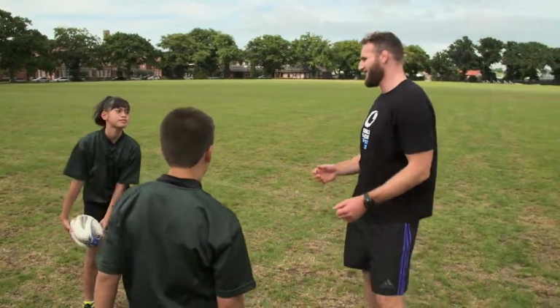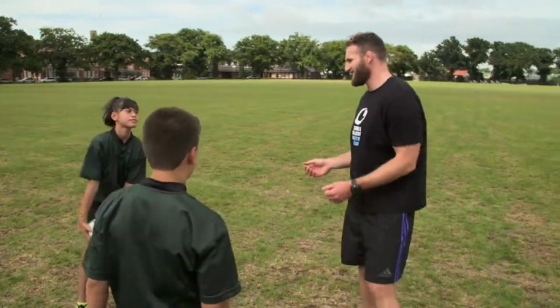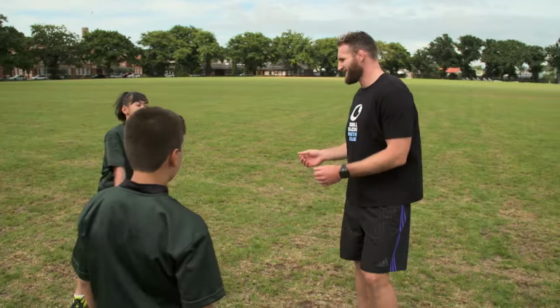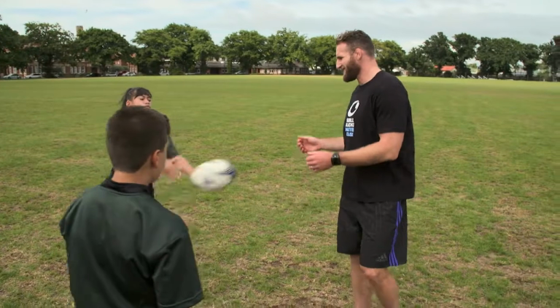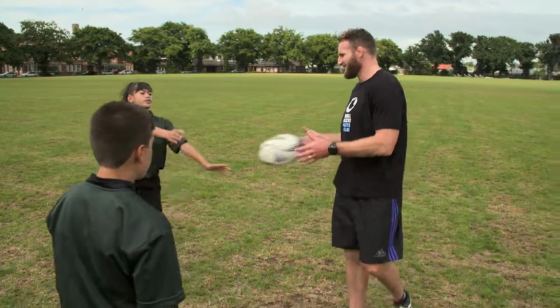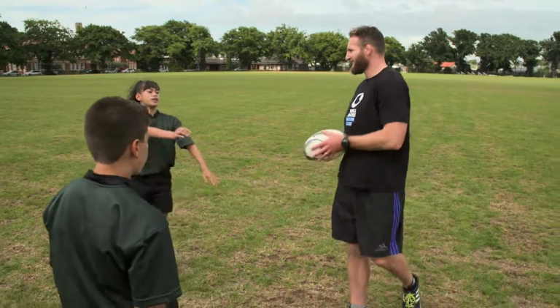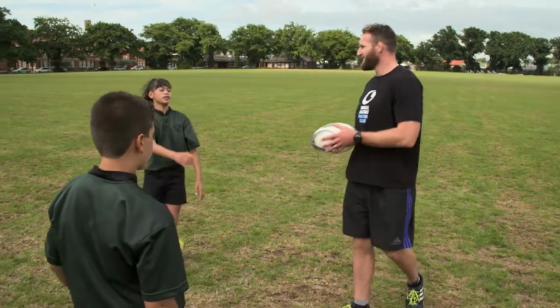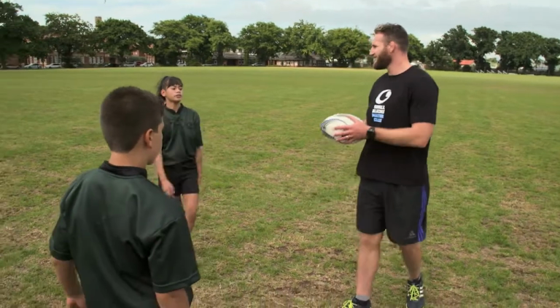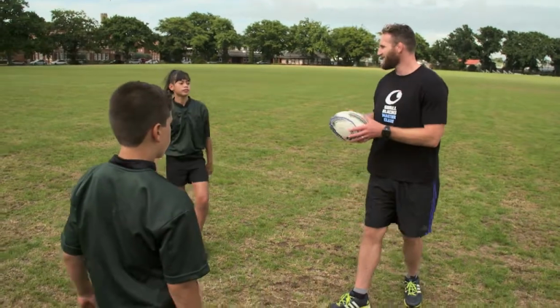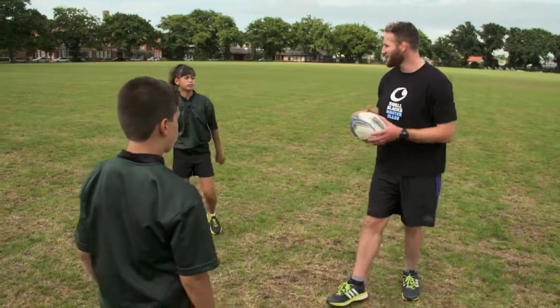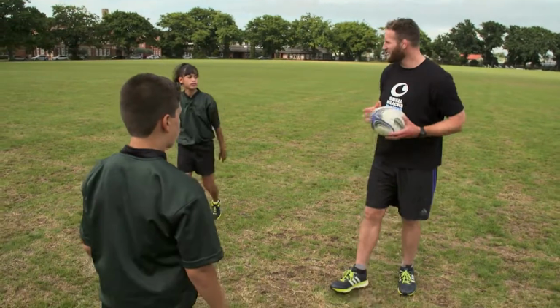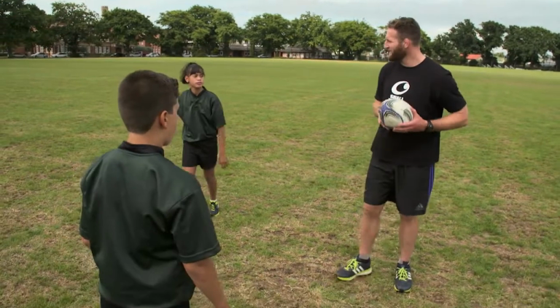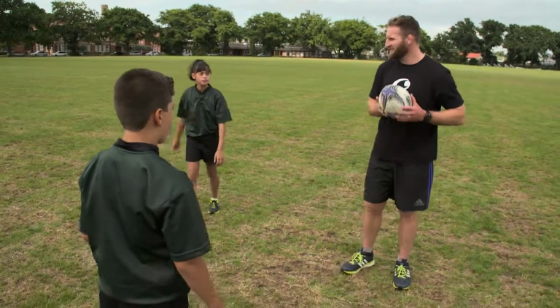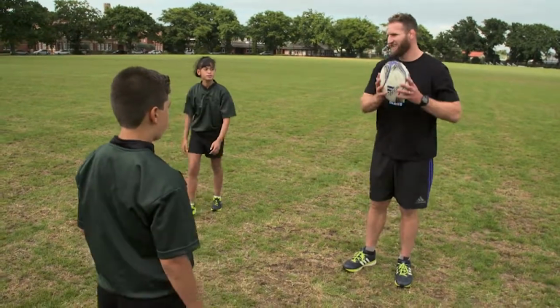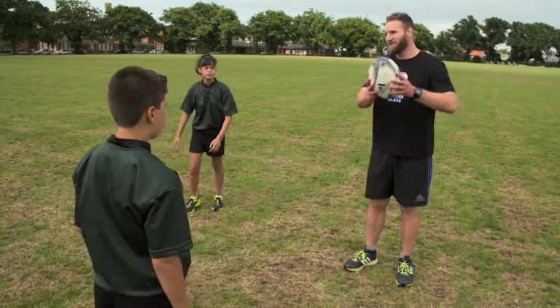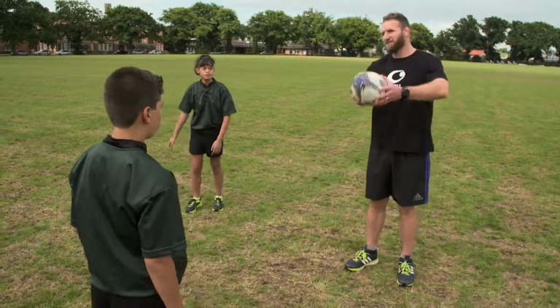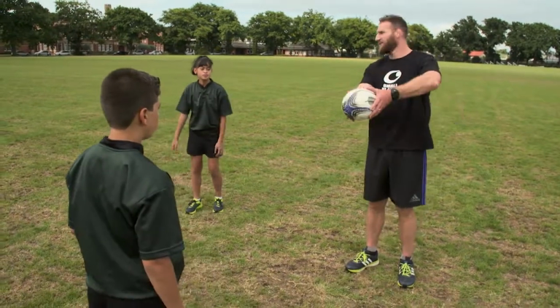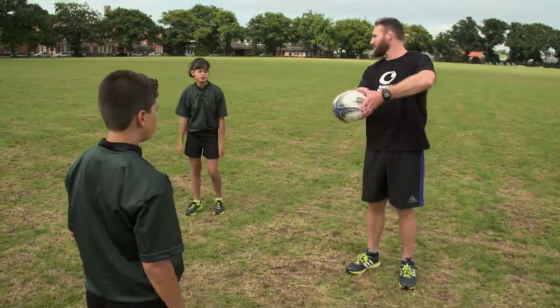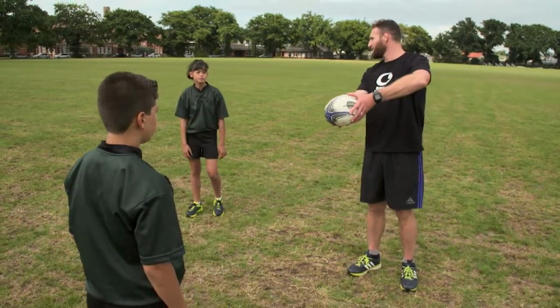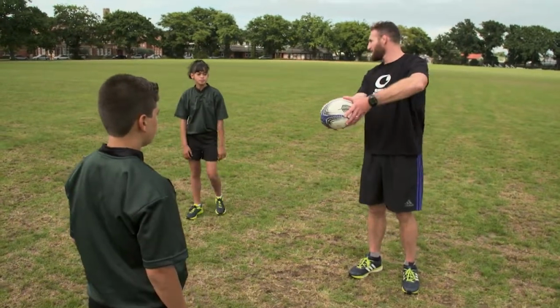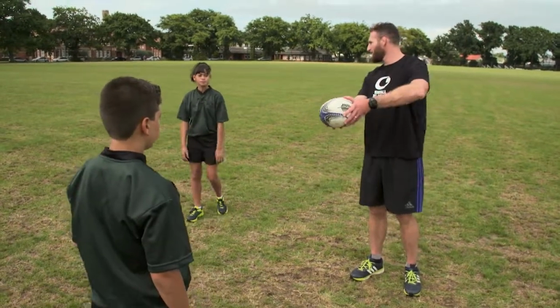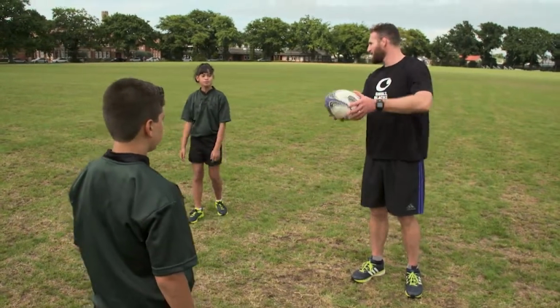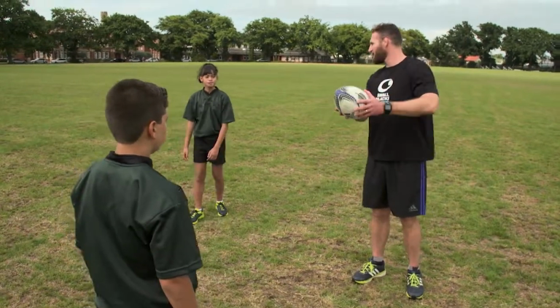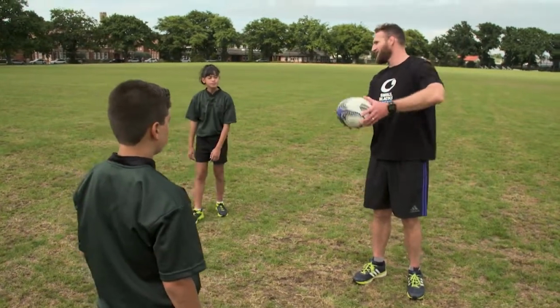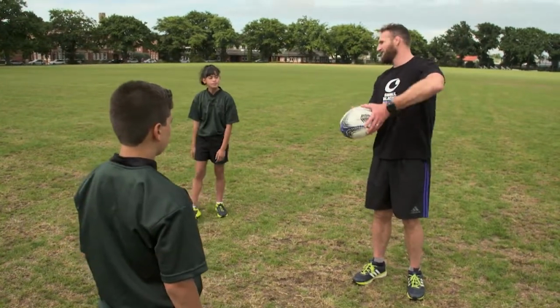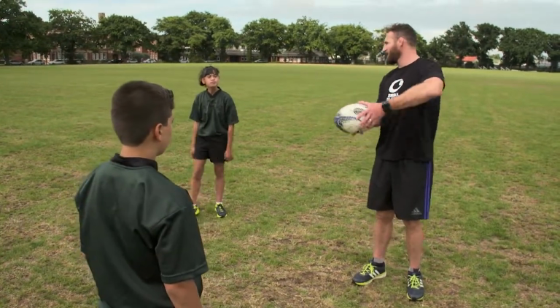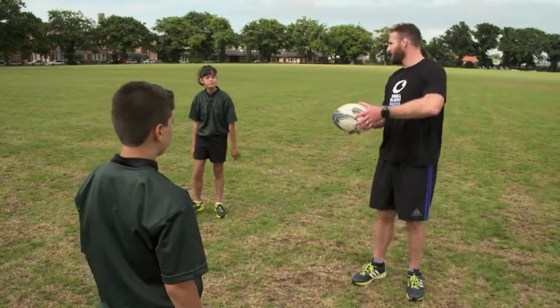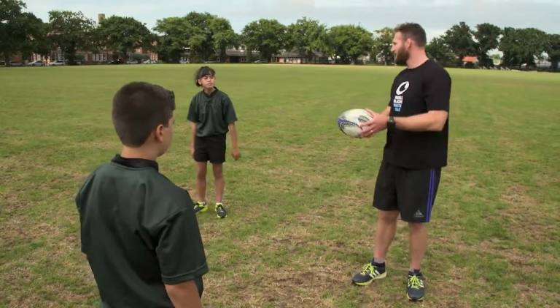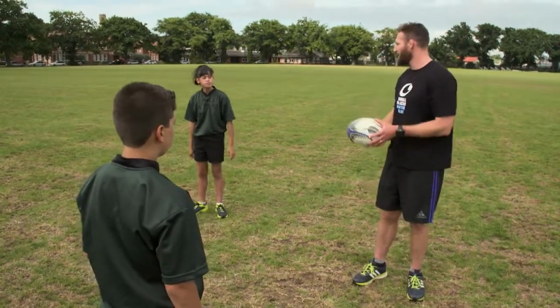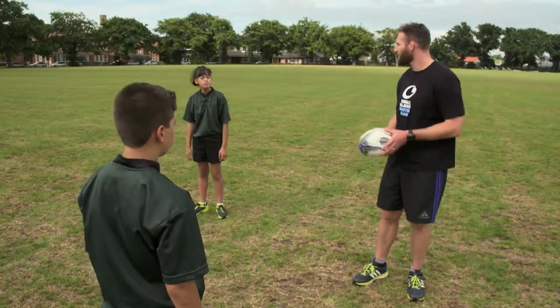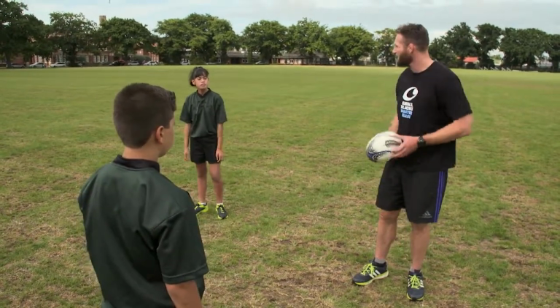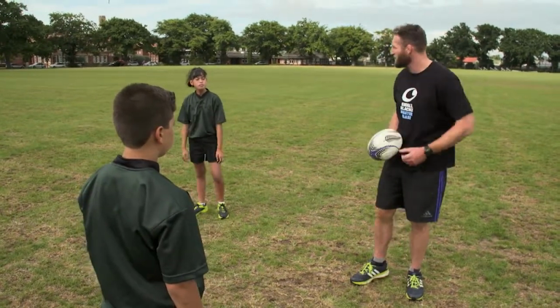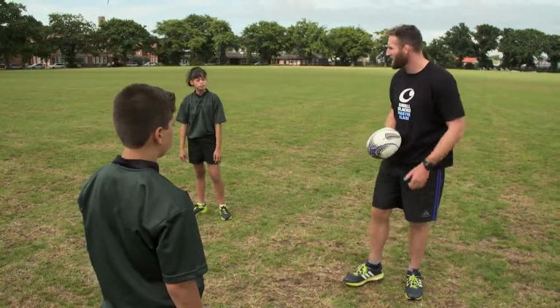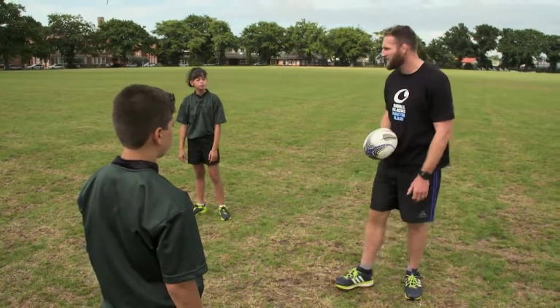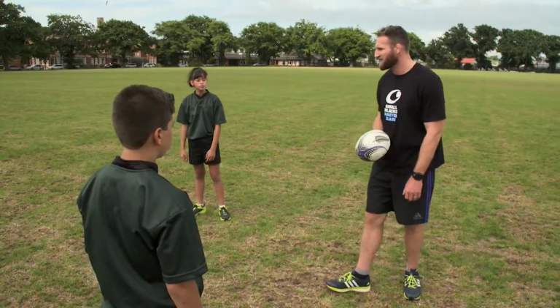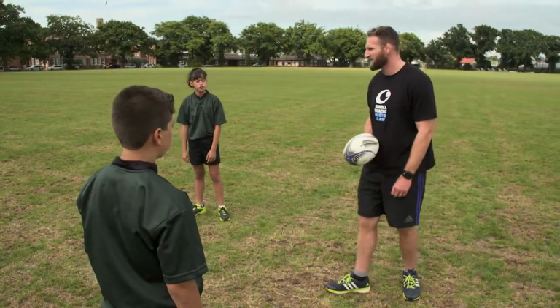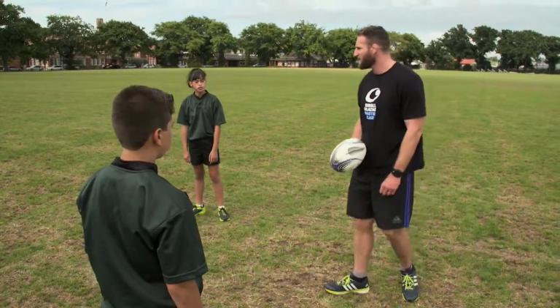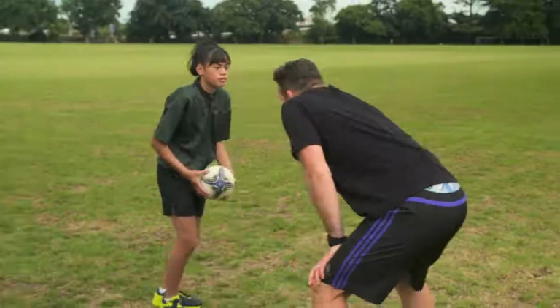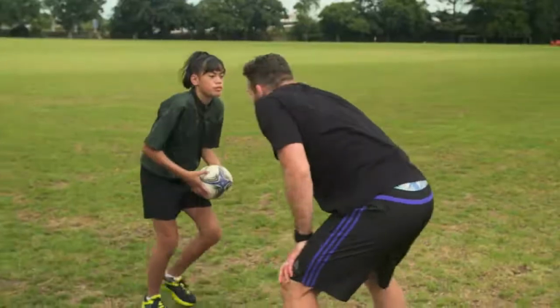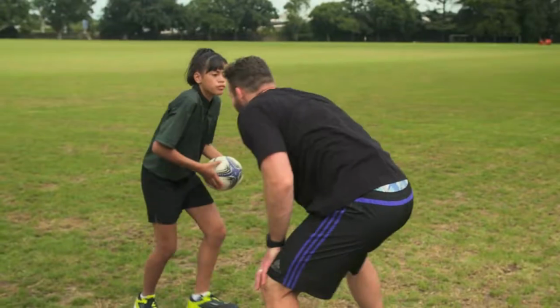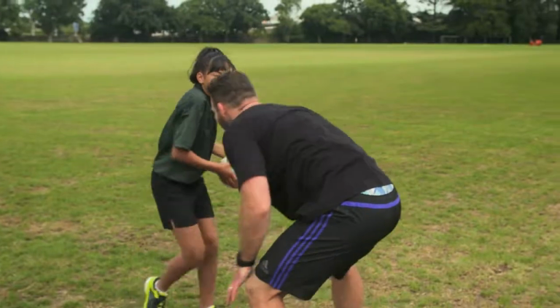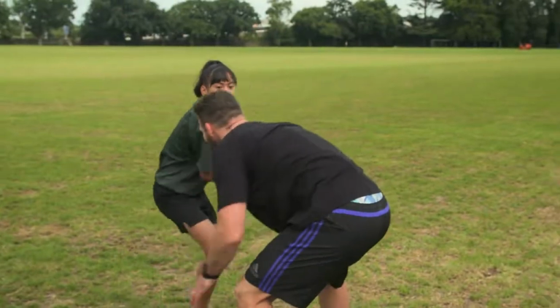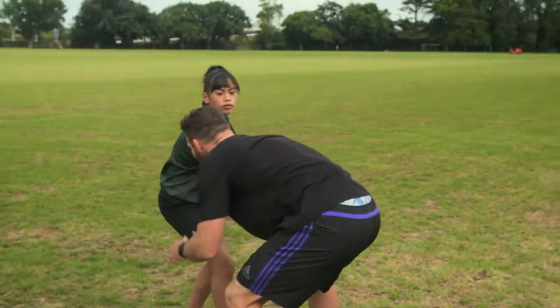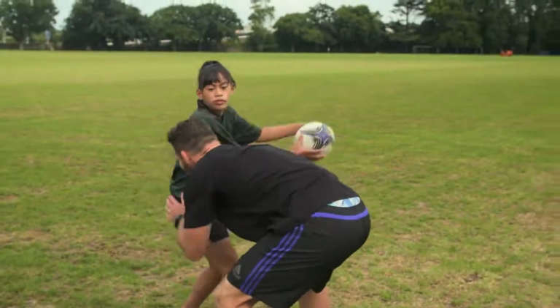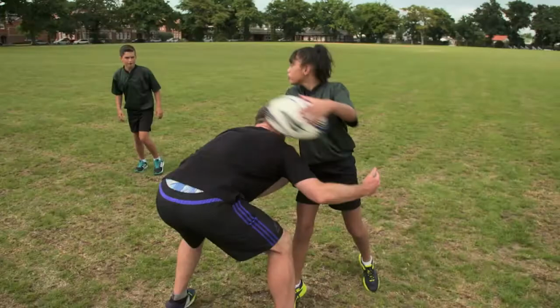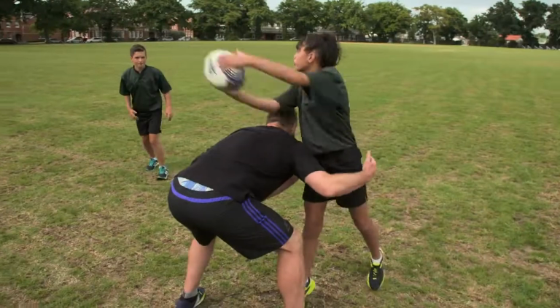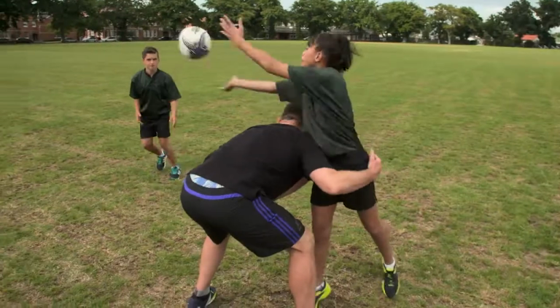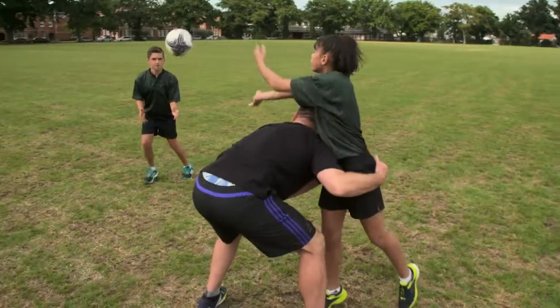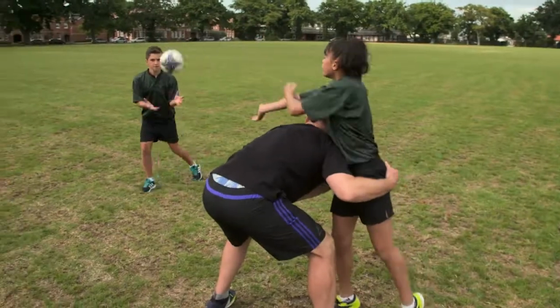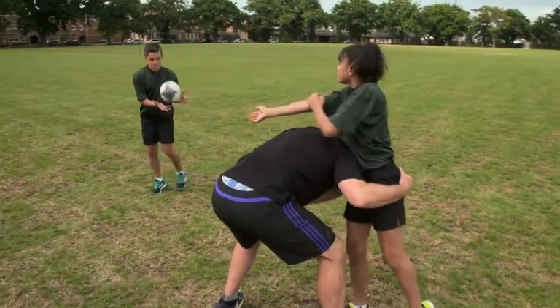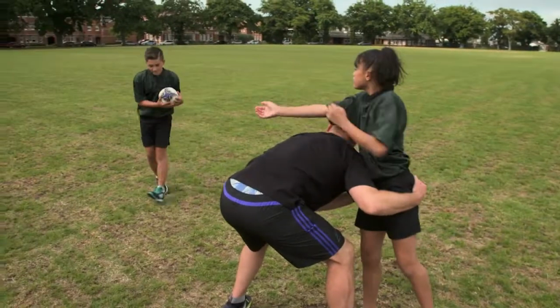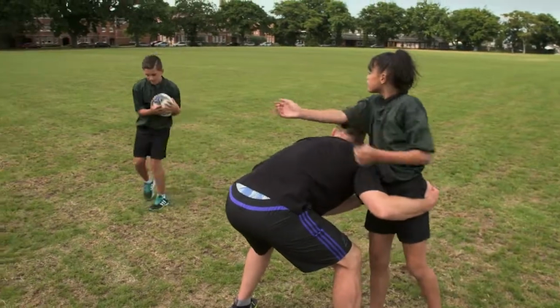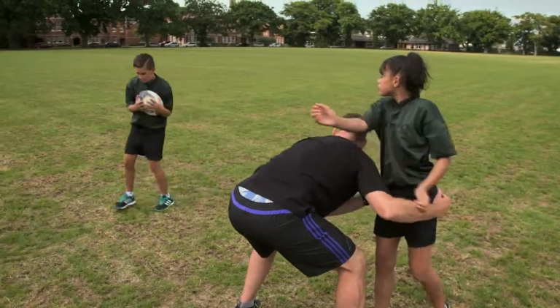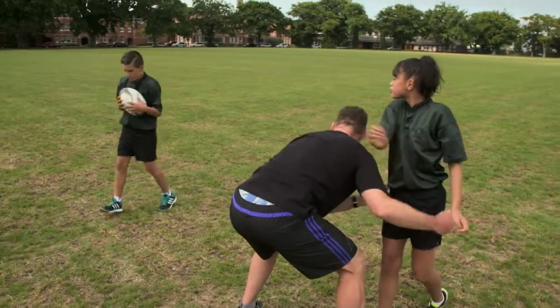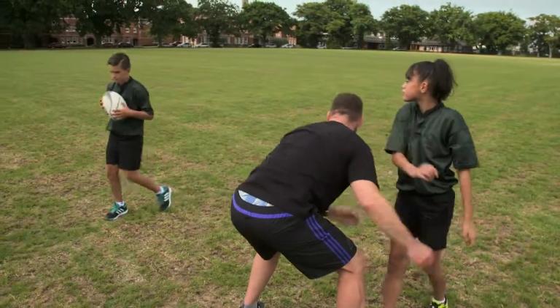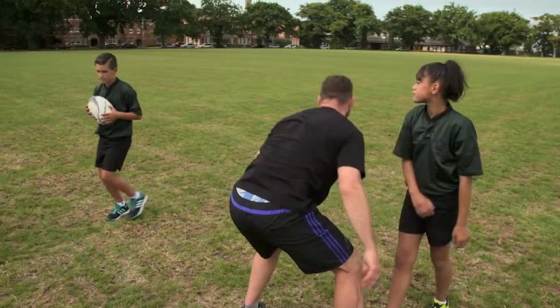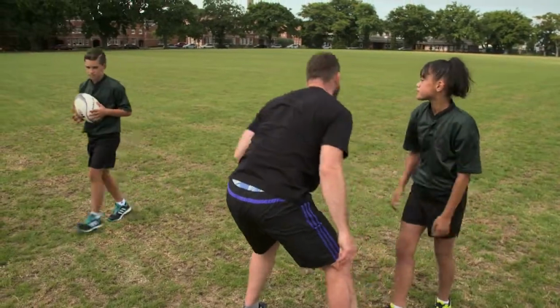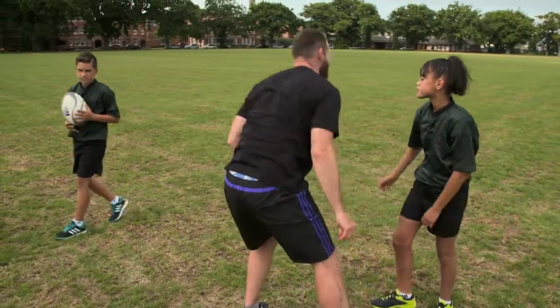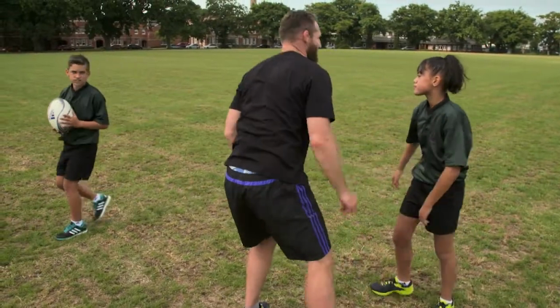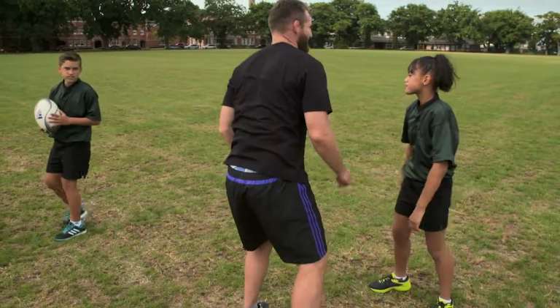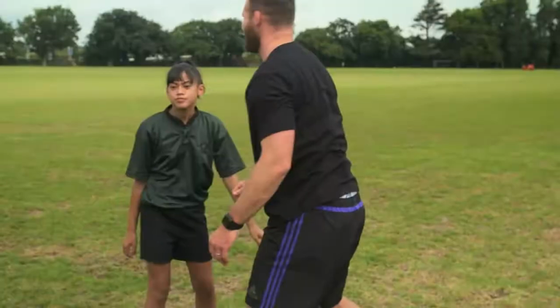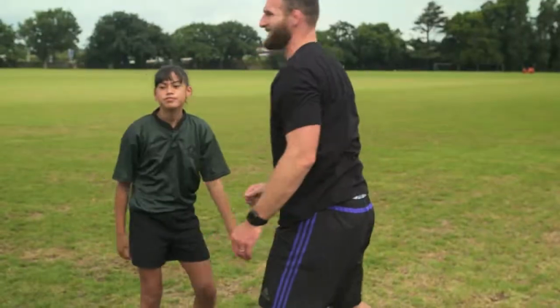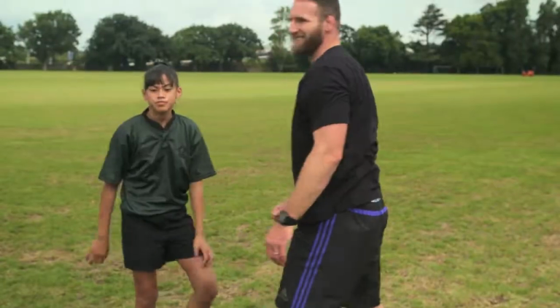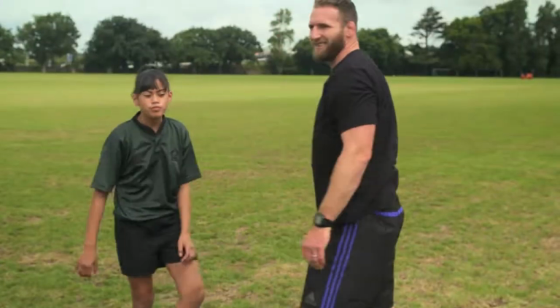Nice. That's how we do it. Arms nice and through, and then you can let it rip with the pass. Nice.